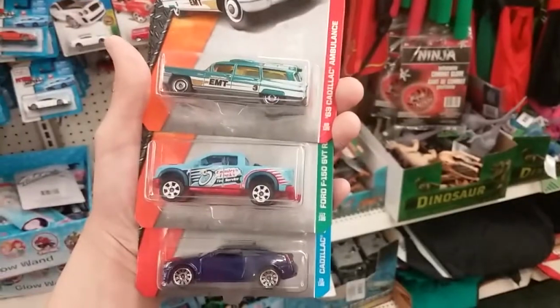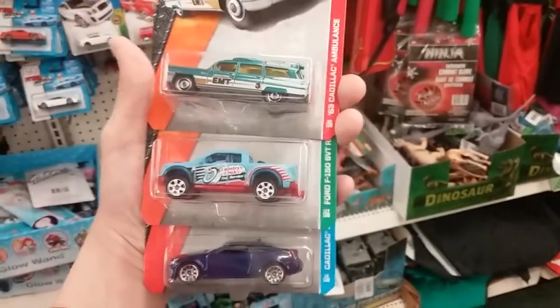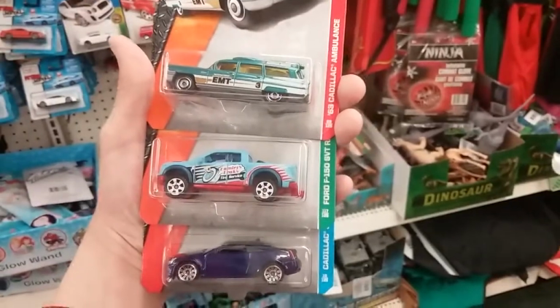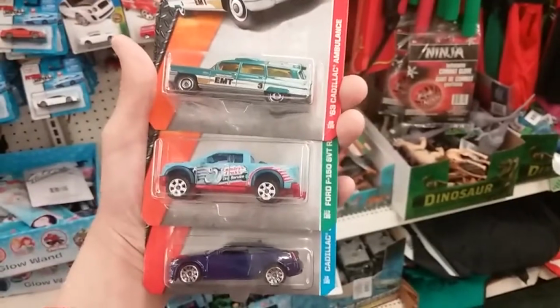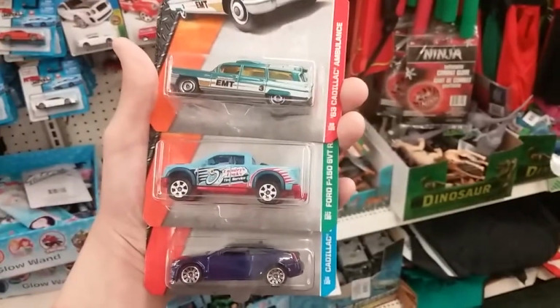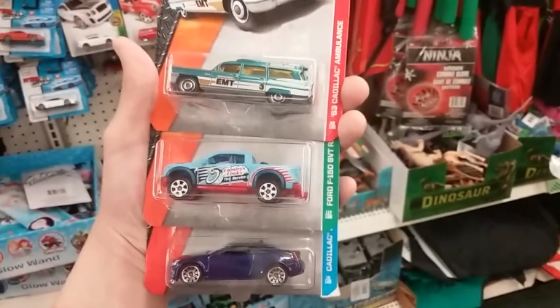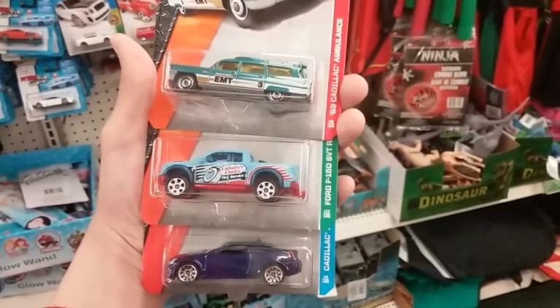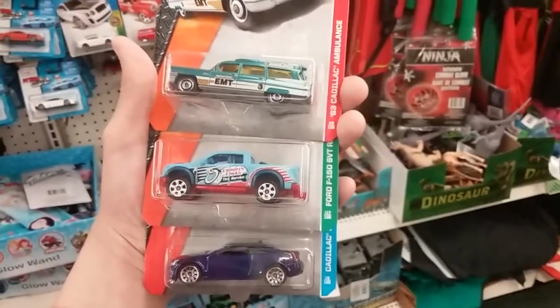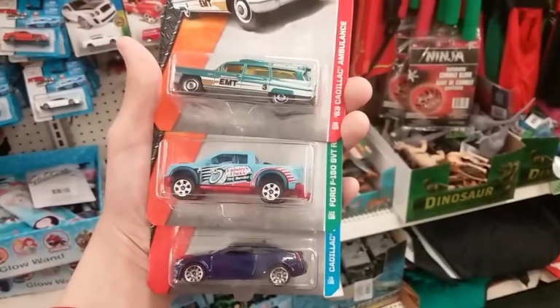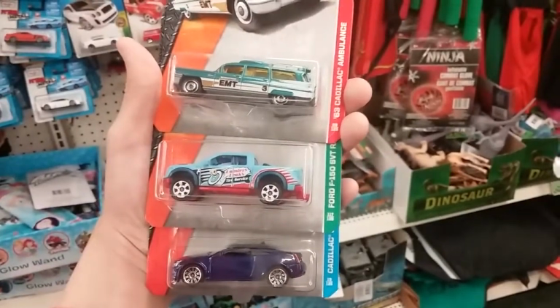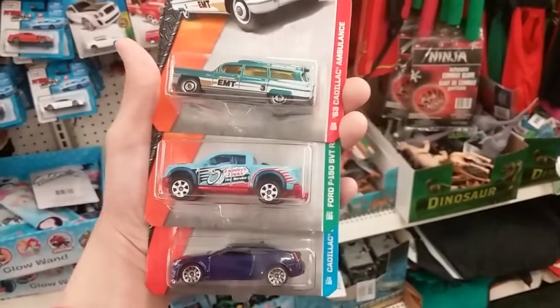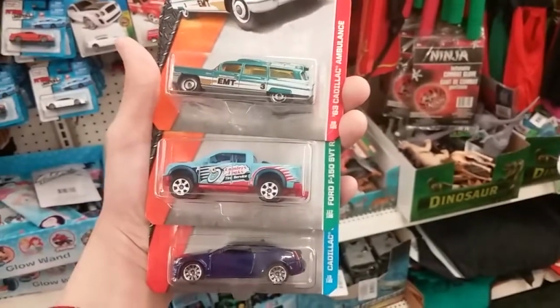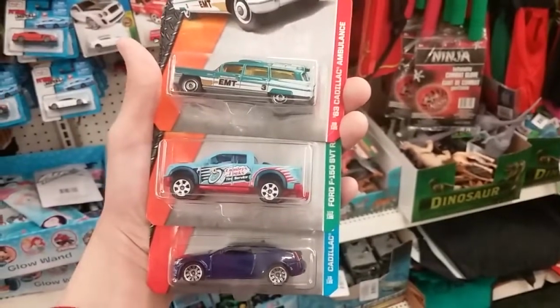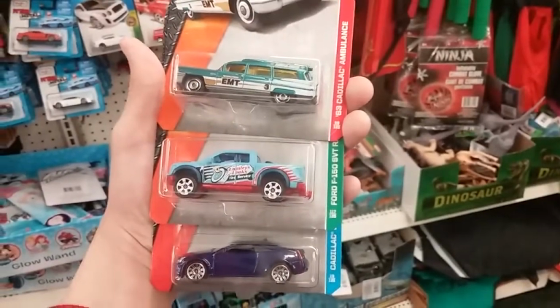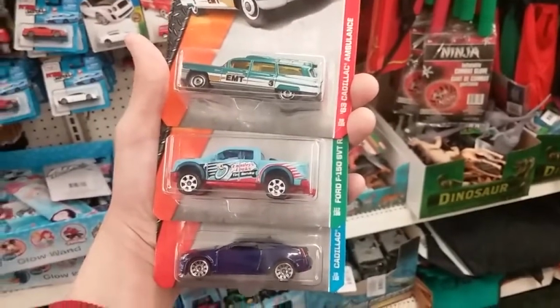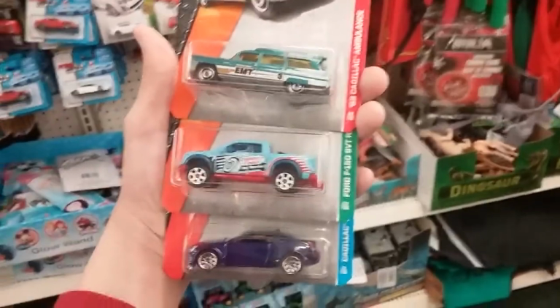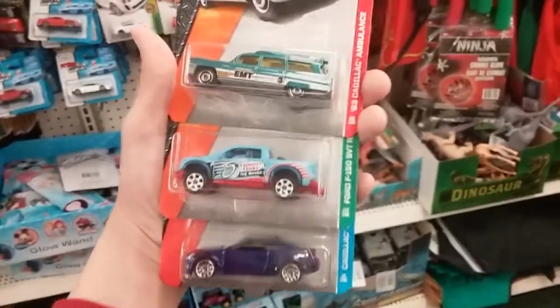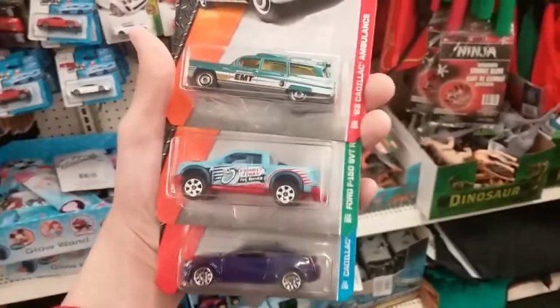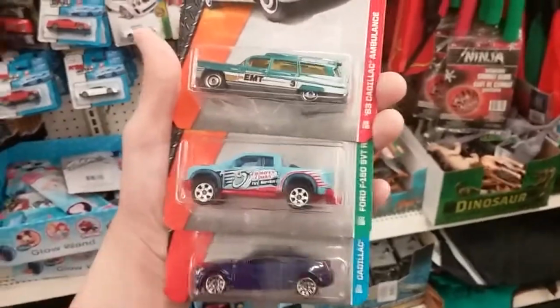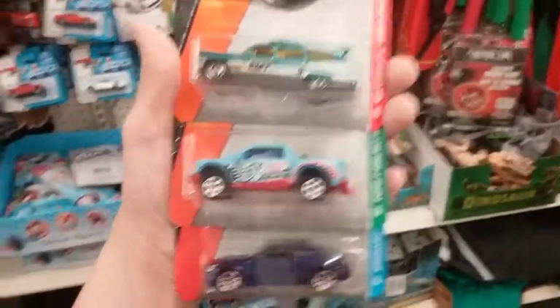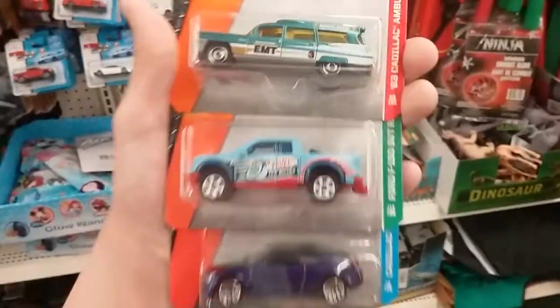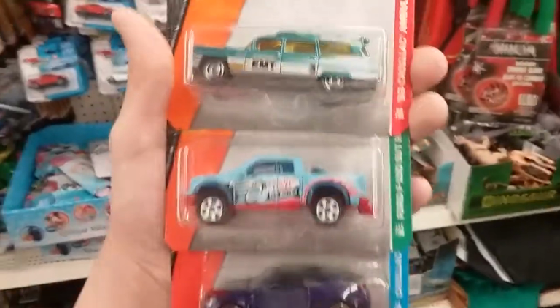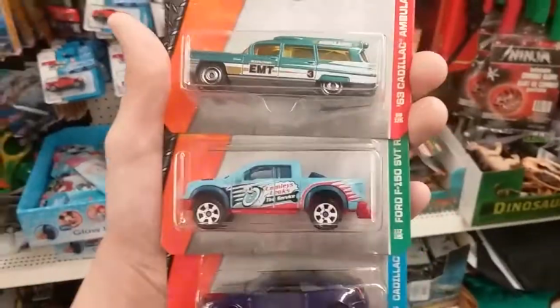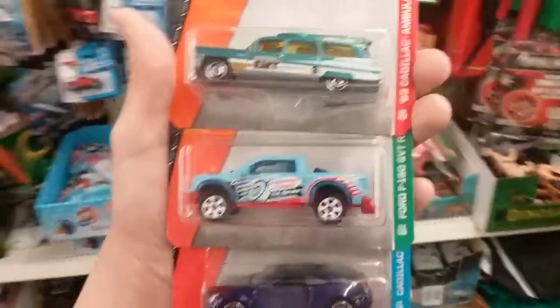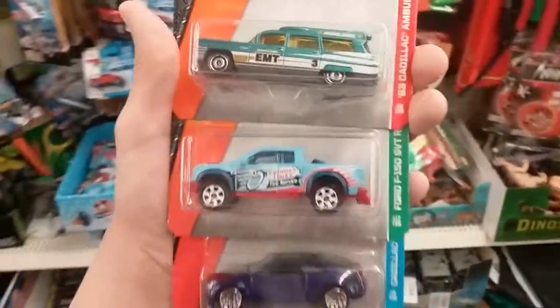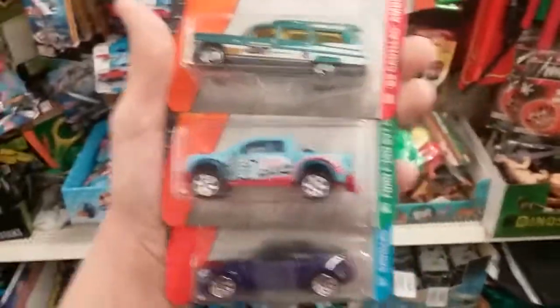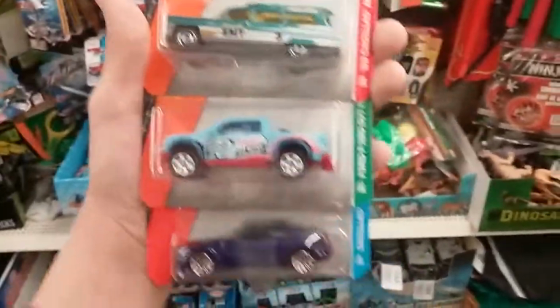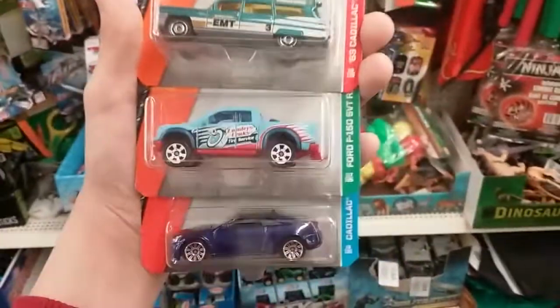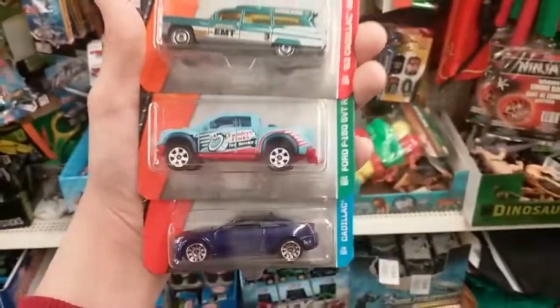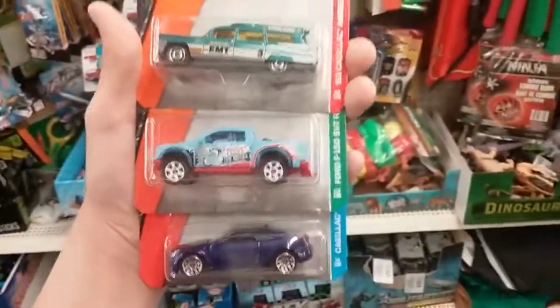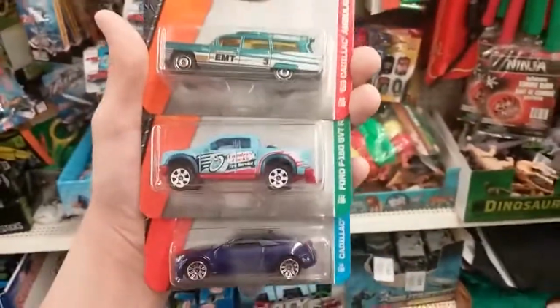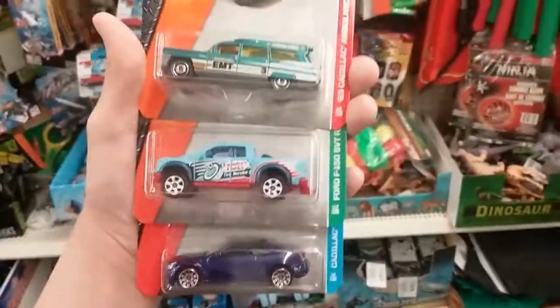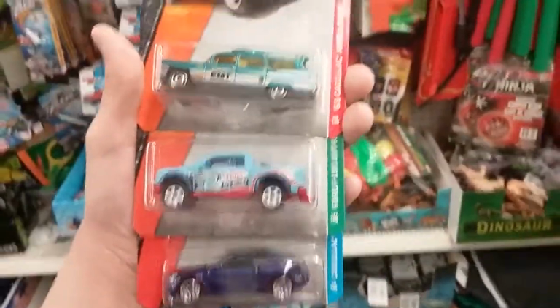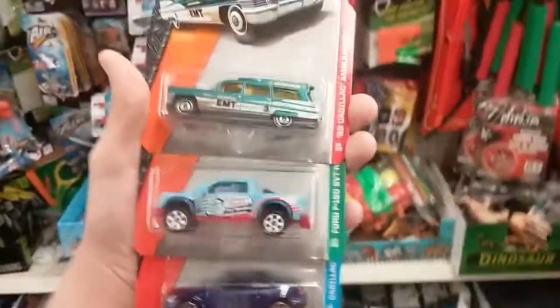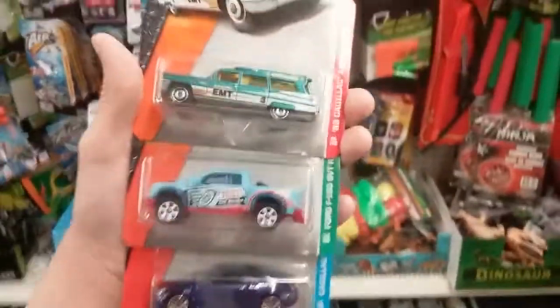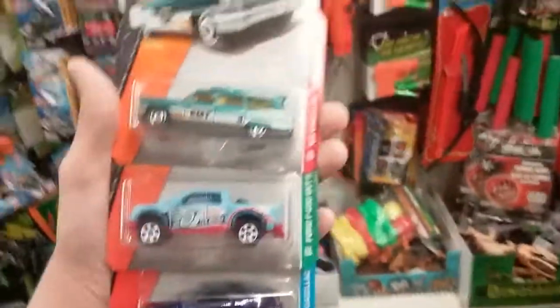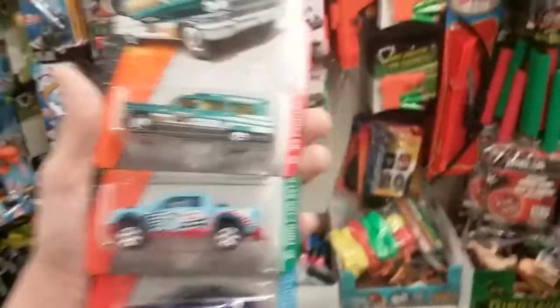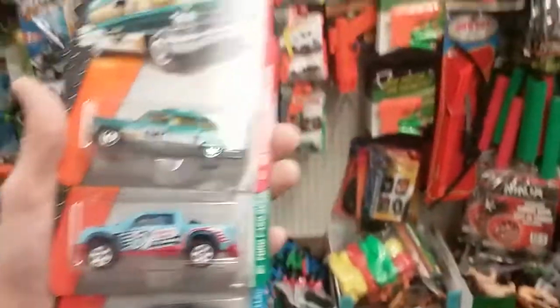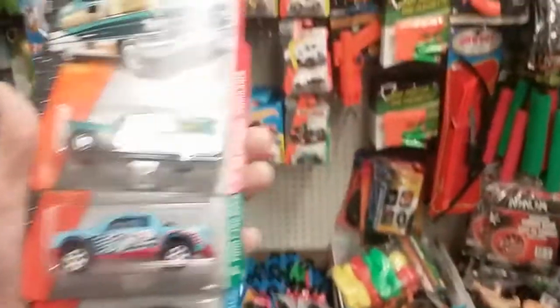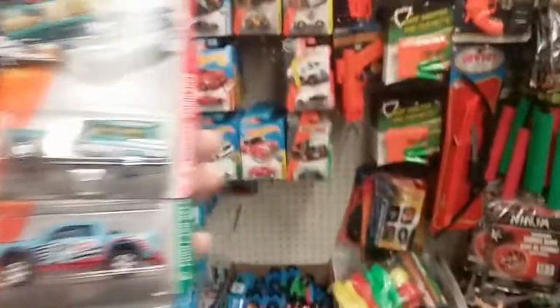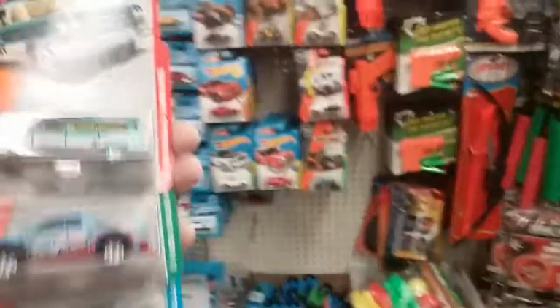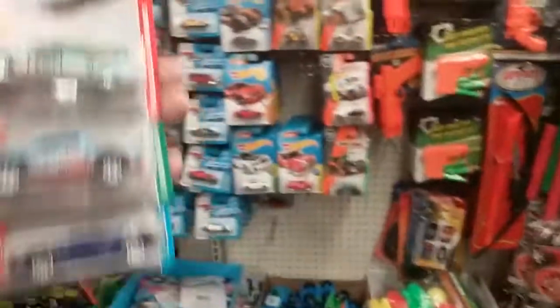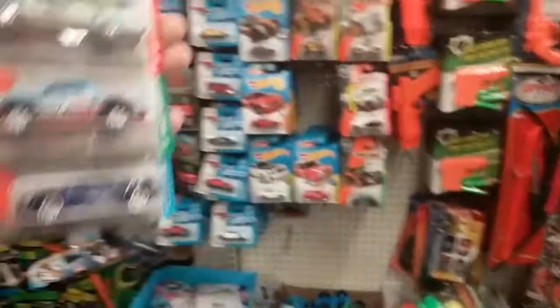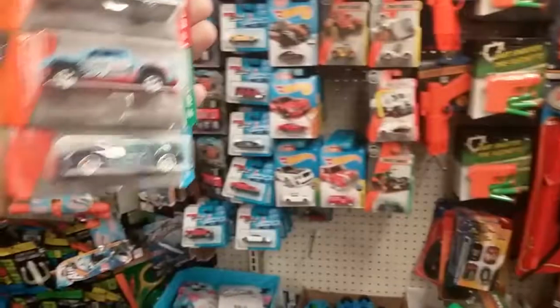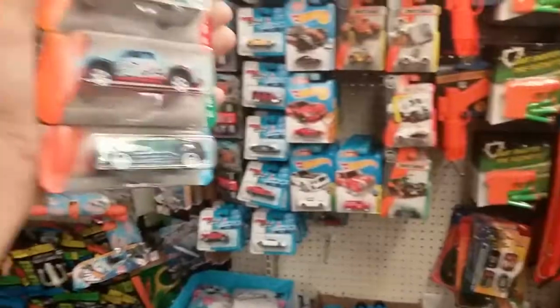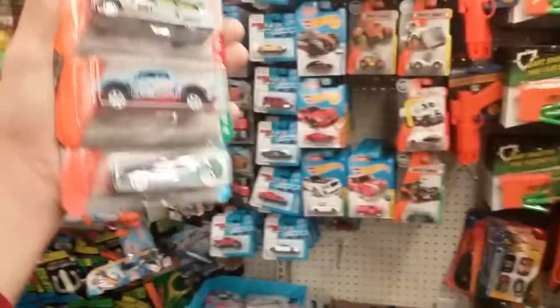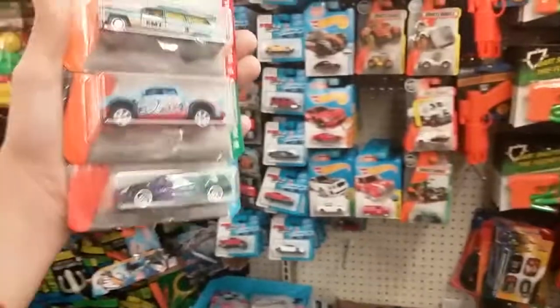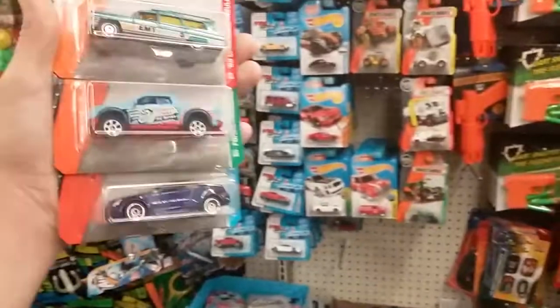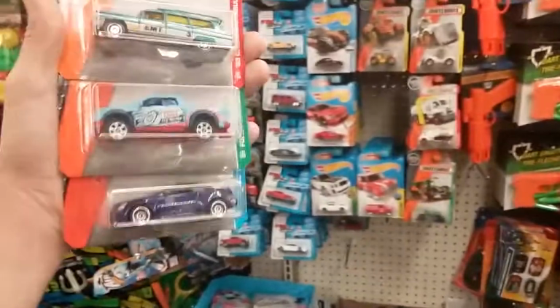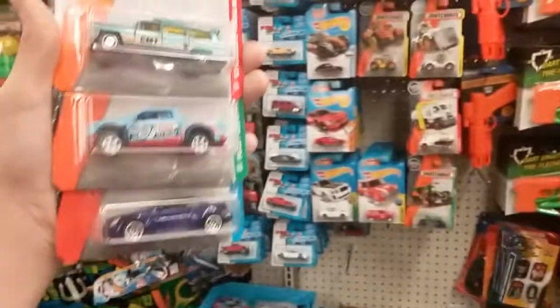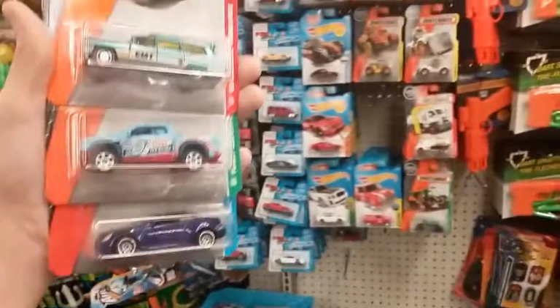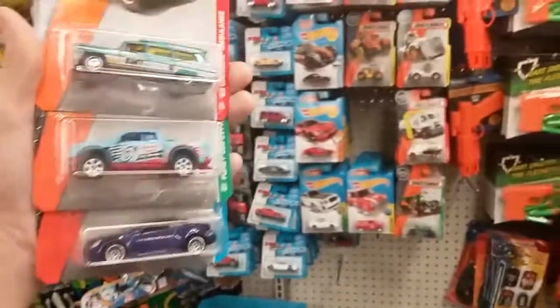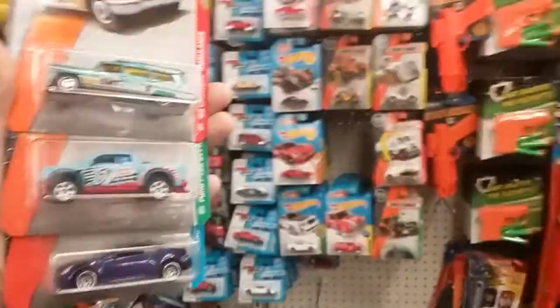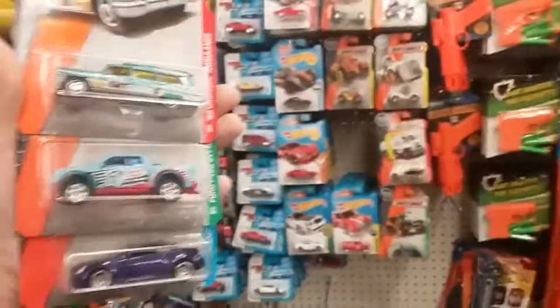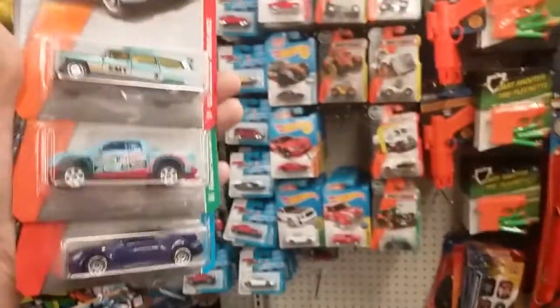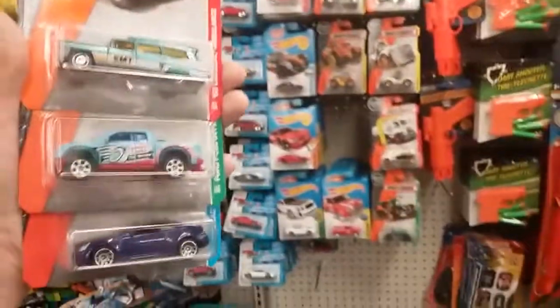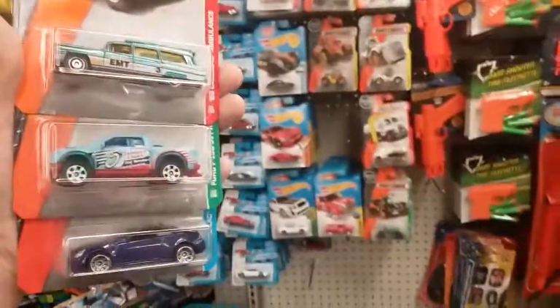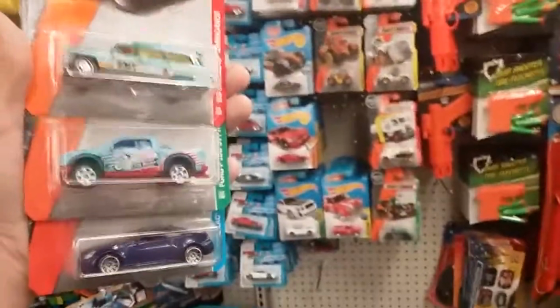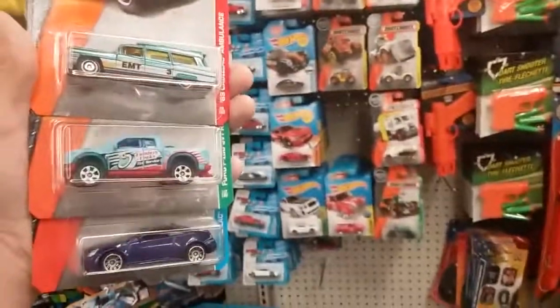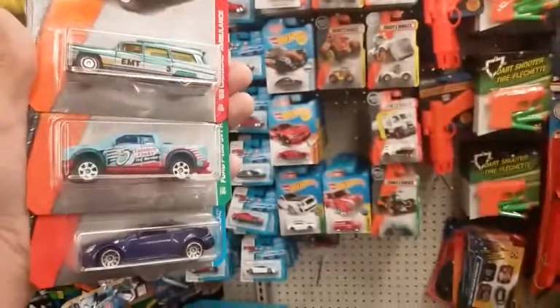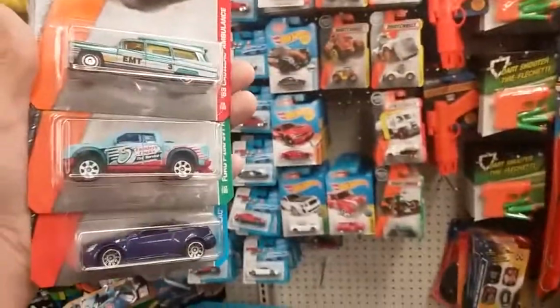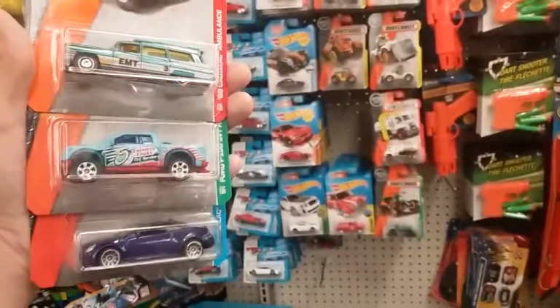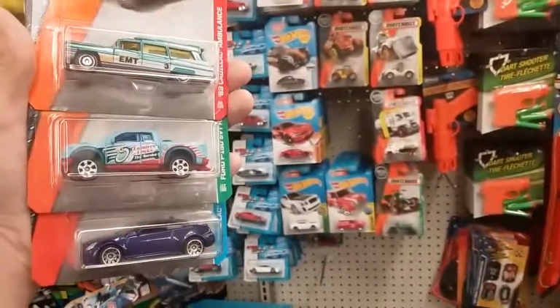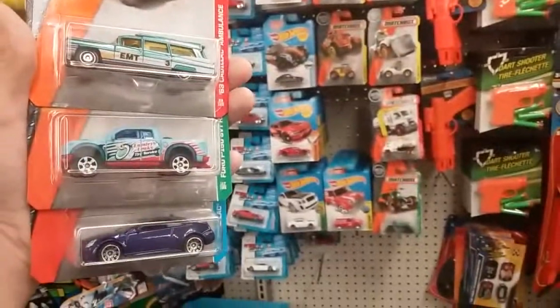Those are the only three things I'm taking away today. As usual, happy hunting. Thank you very much.